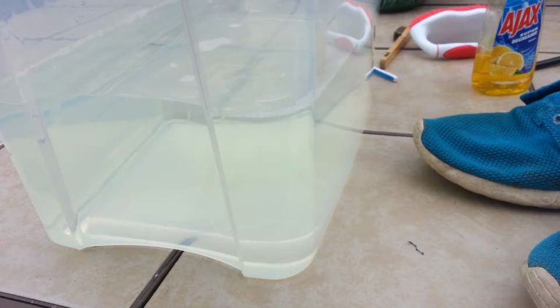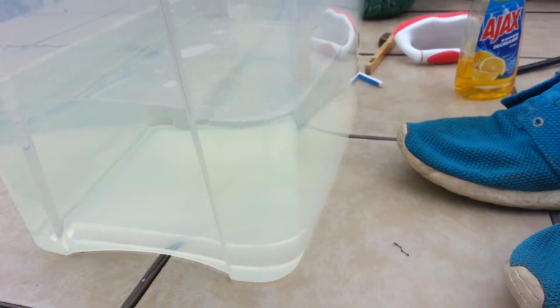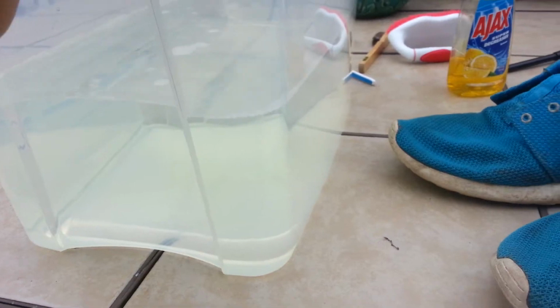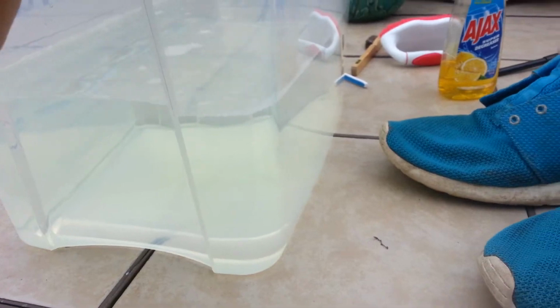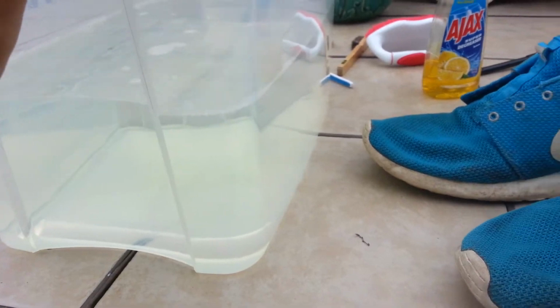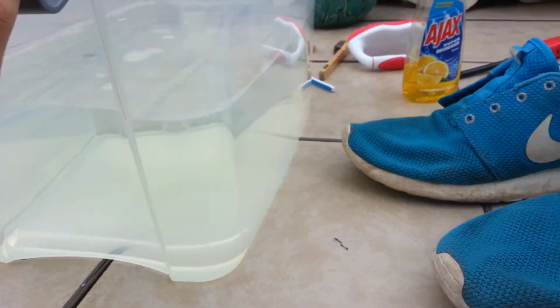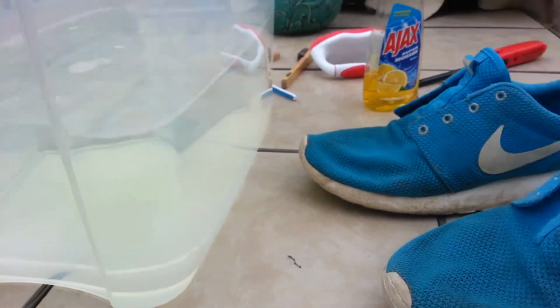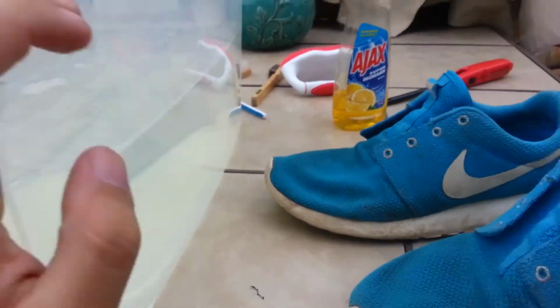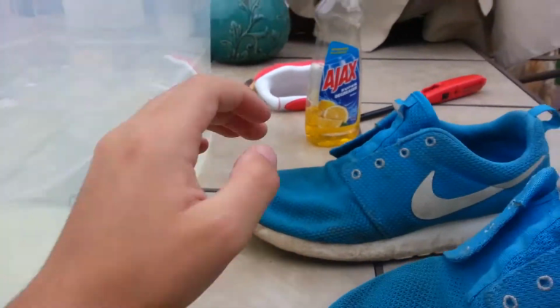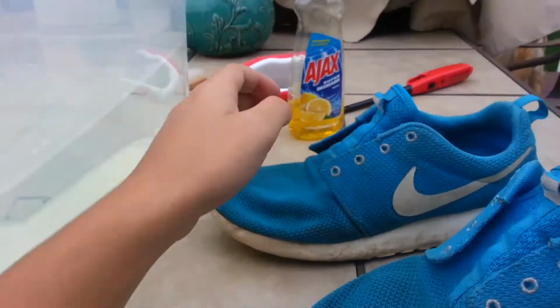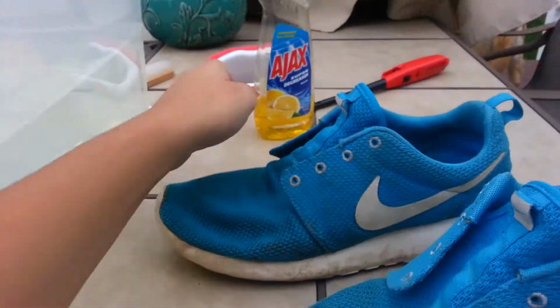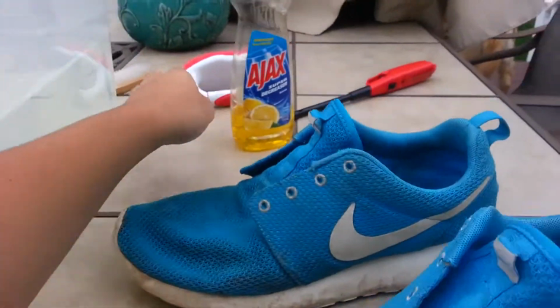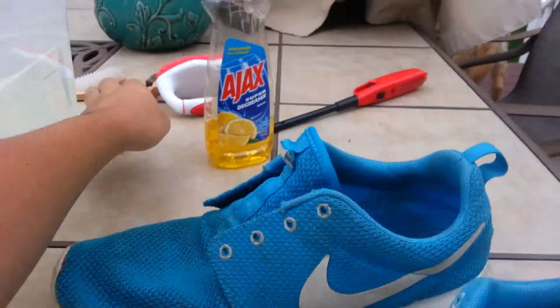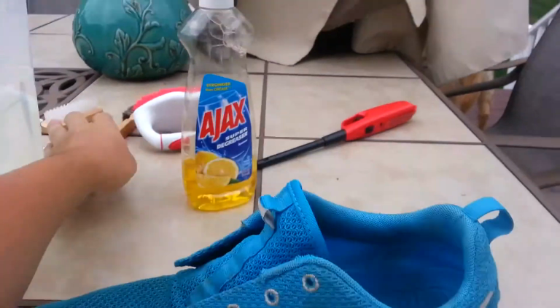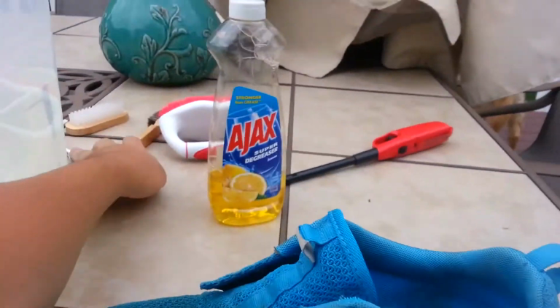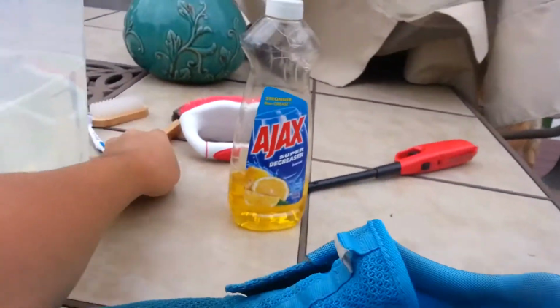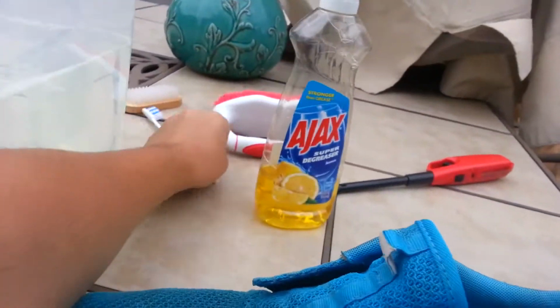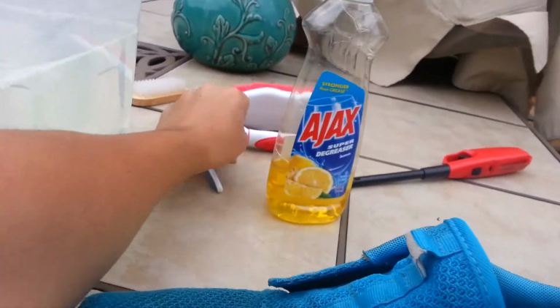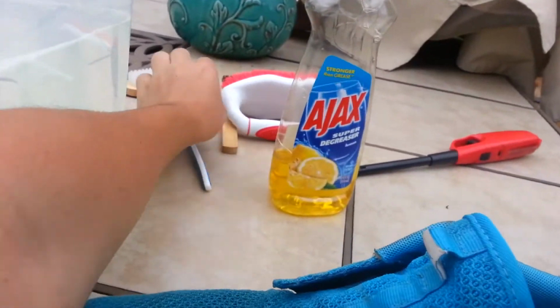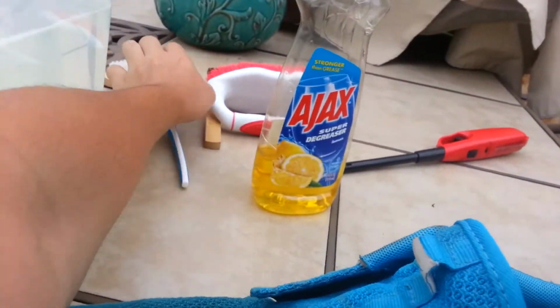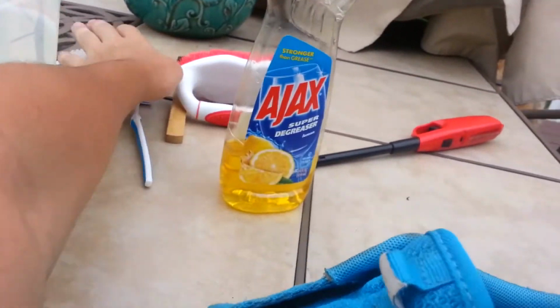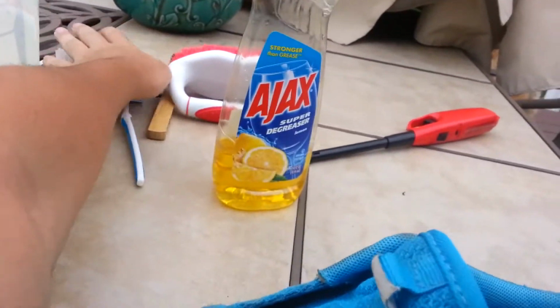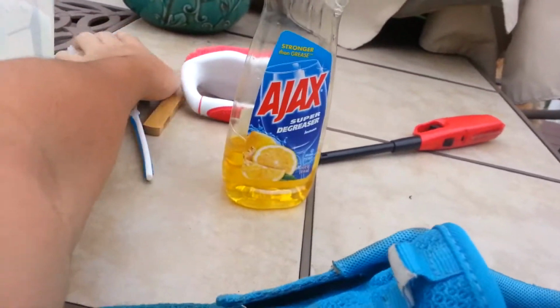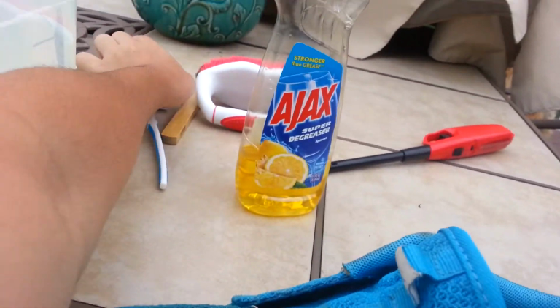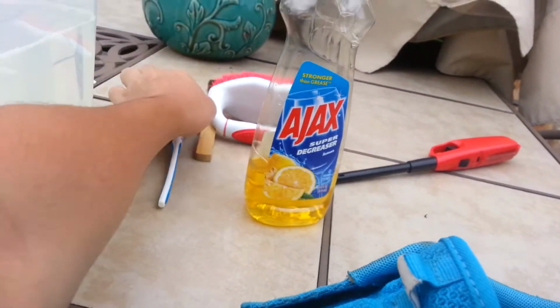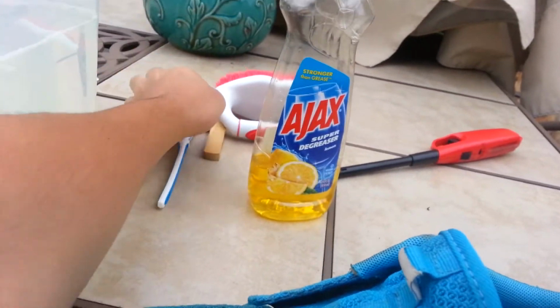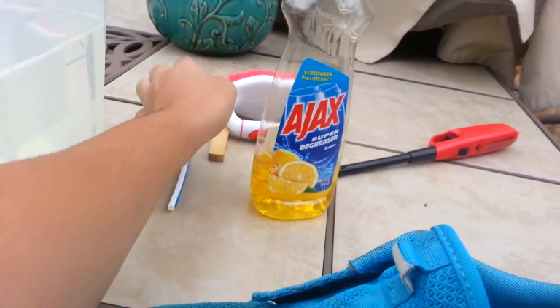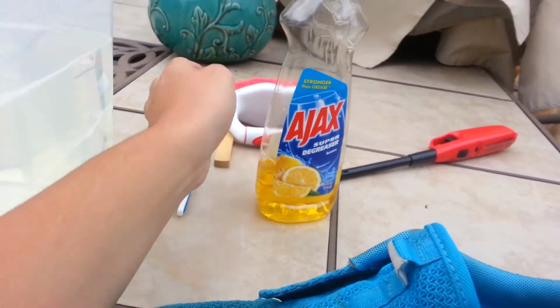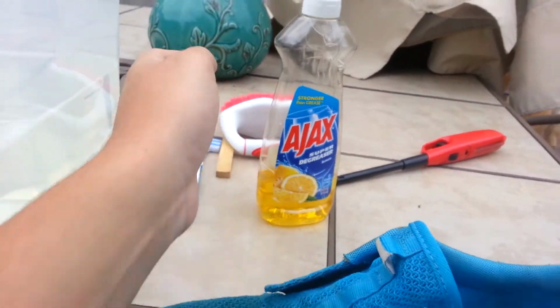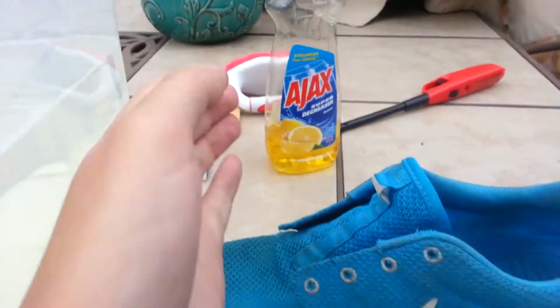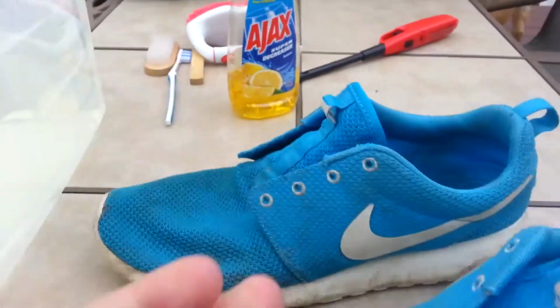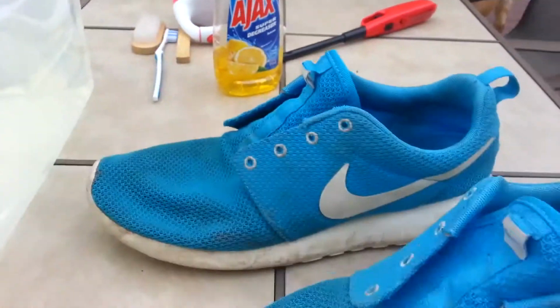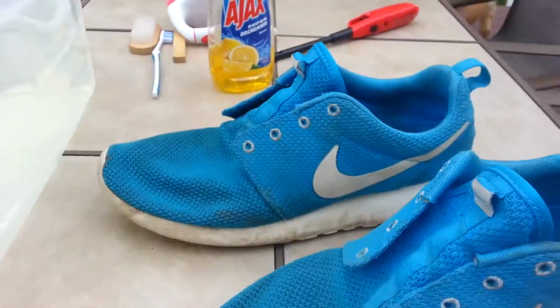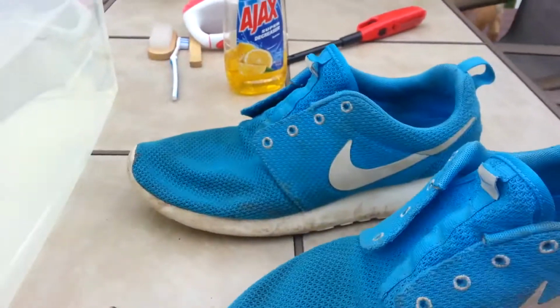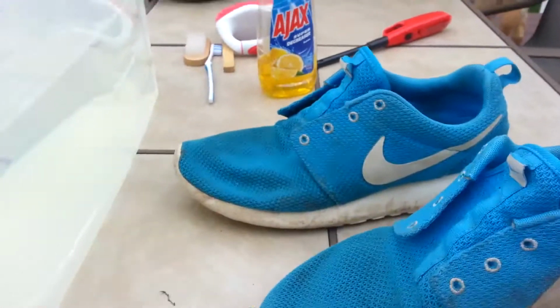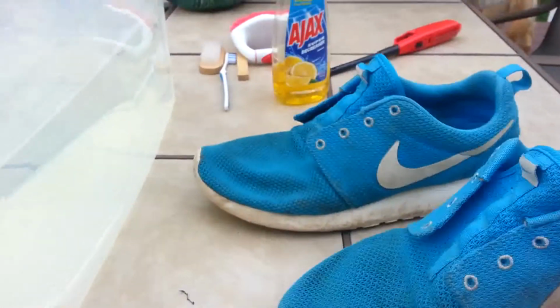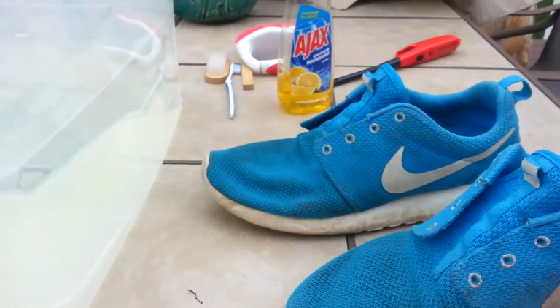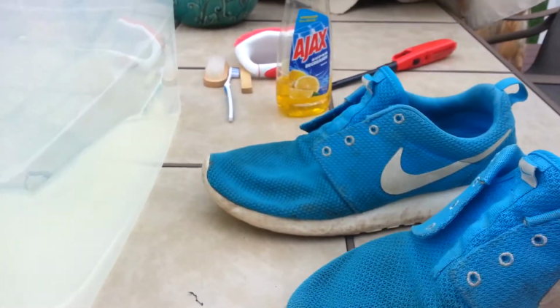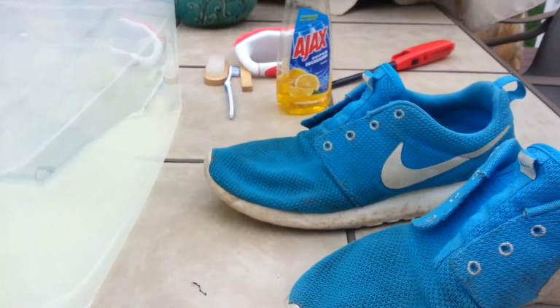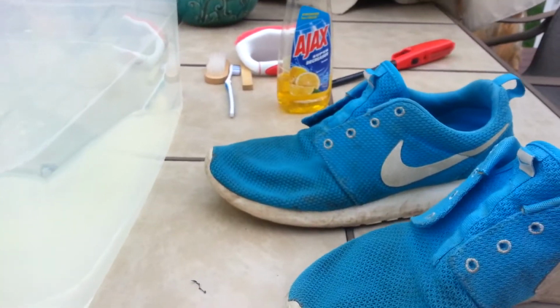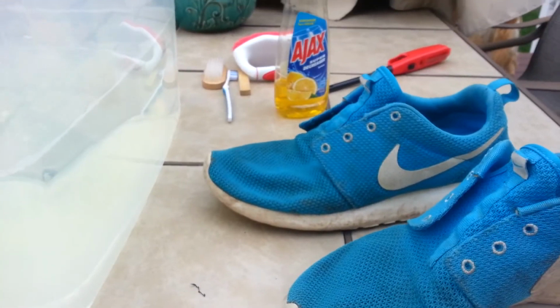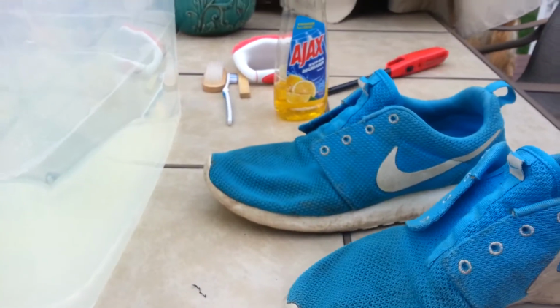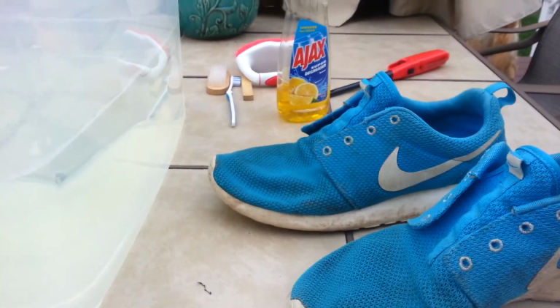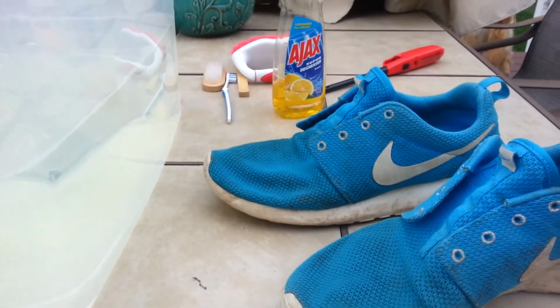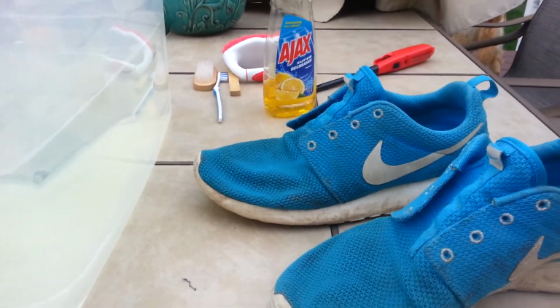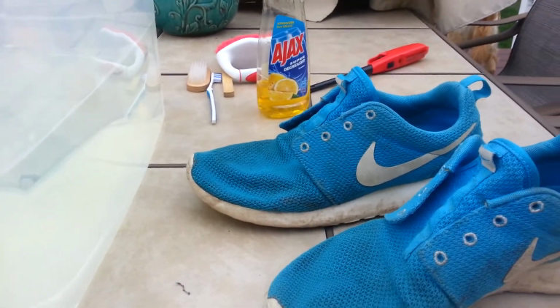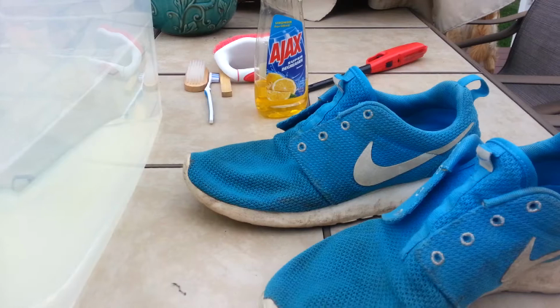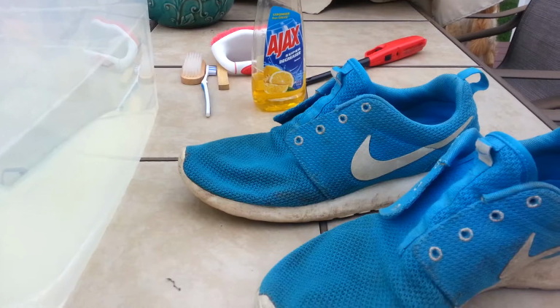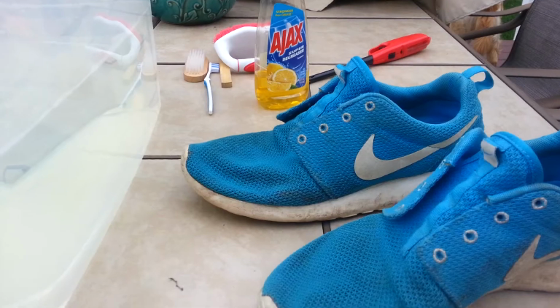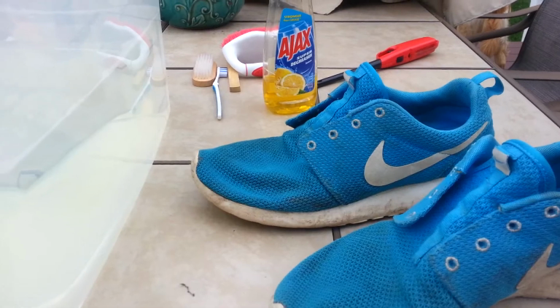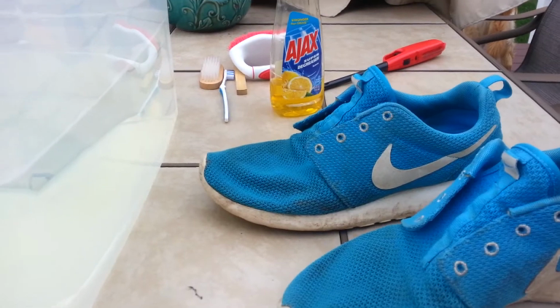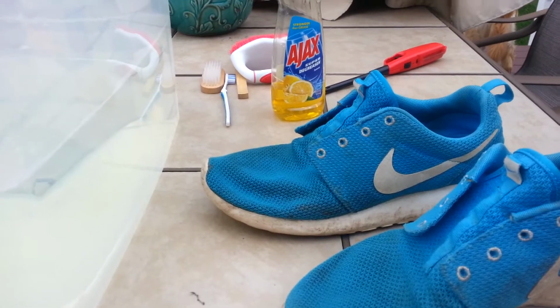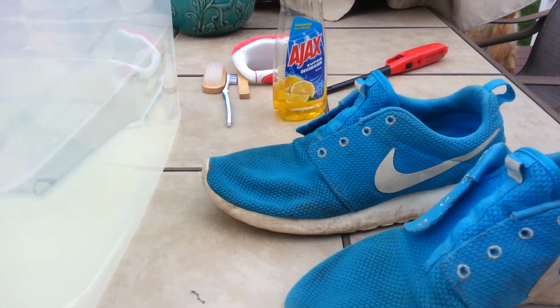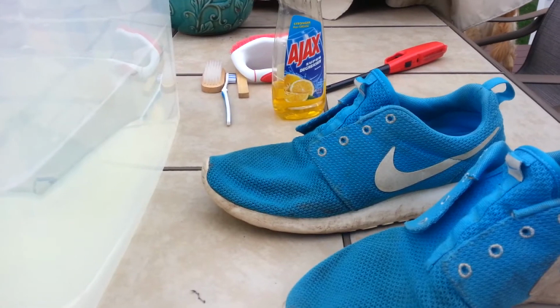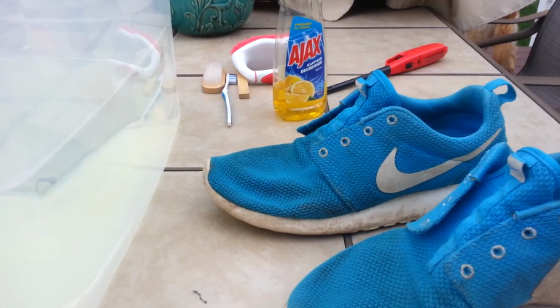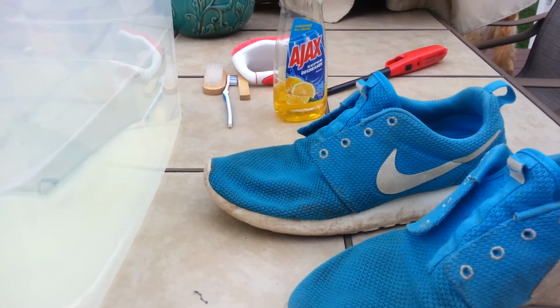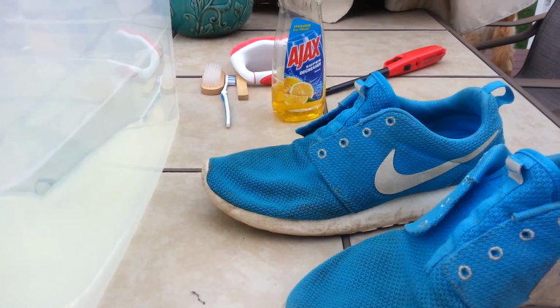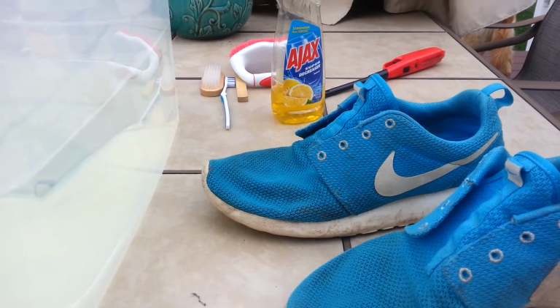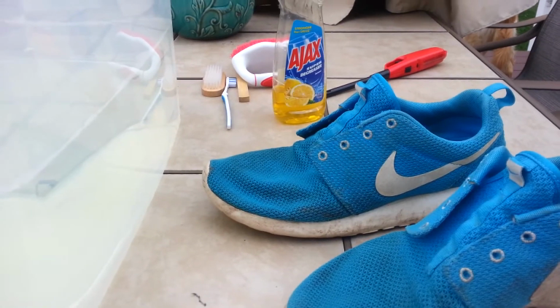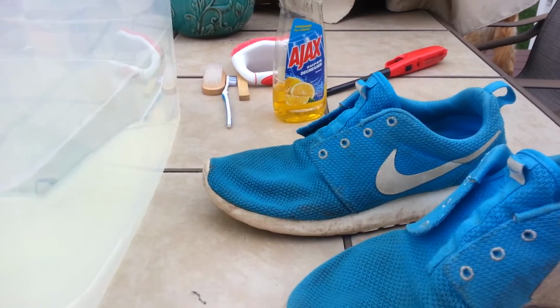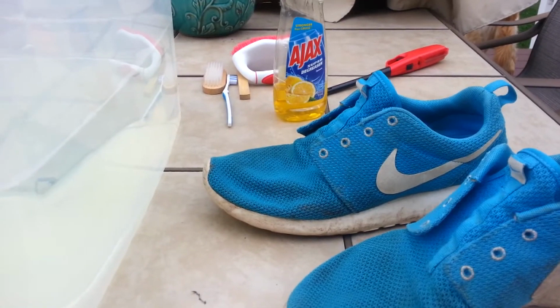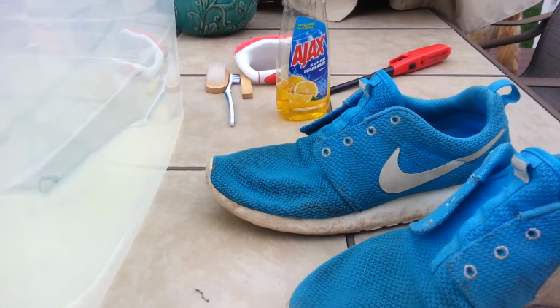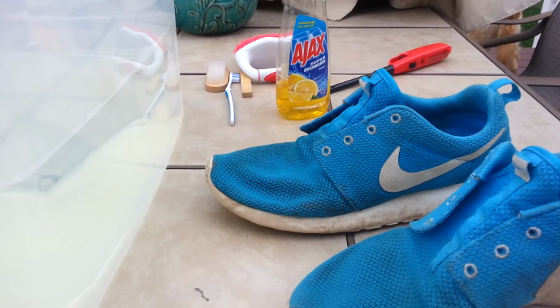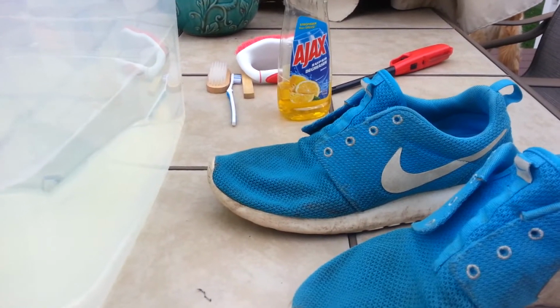So the first thing you want to do is just scrub them in the water. Once I have that done, I'll show you guys.